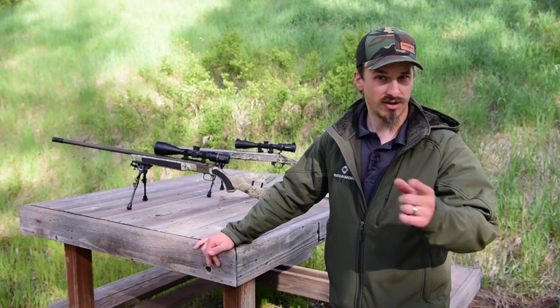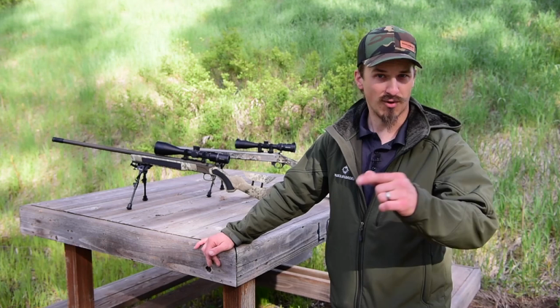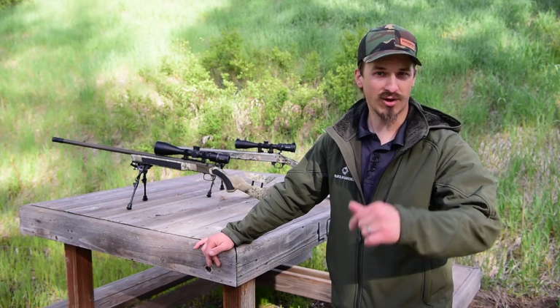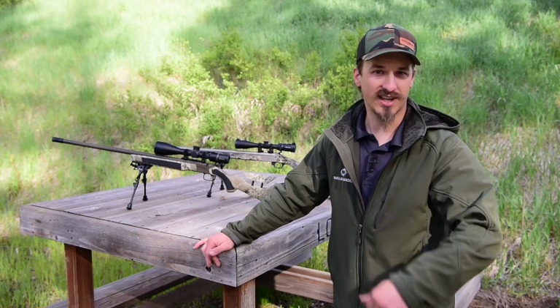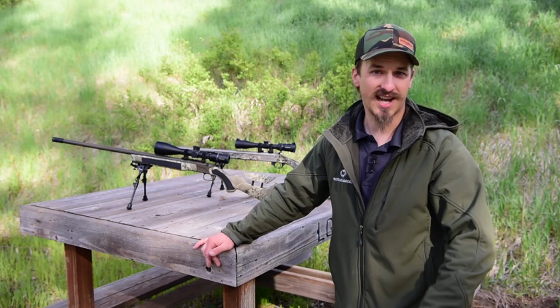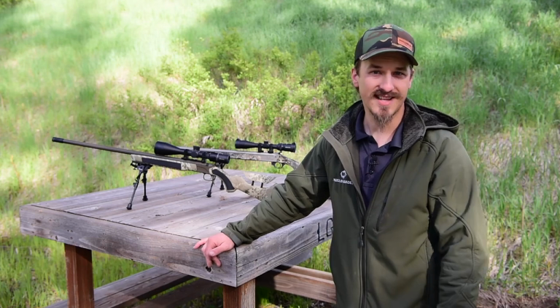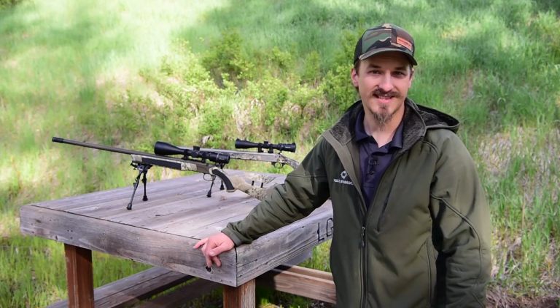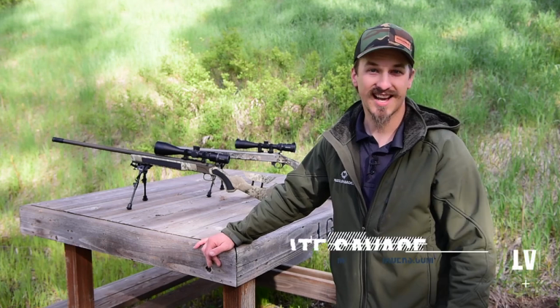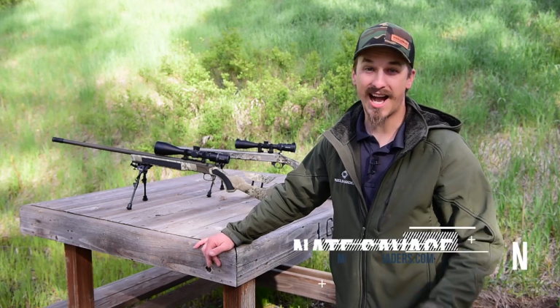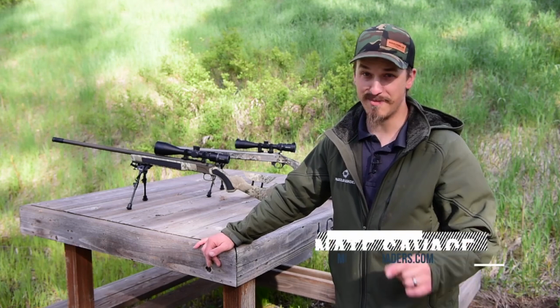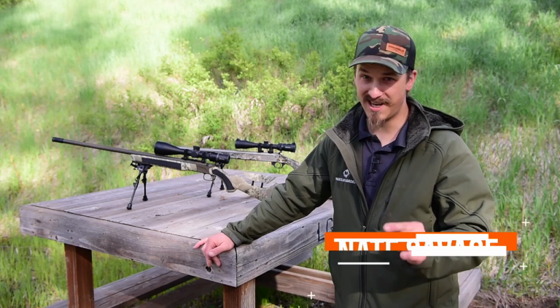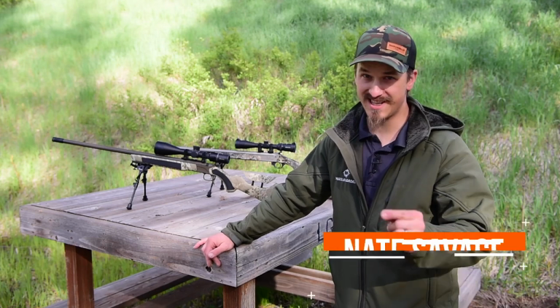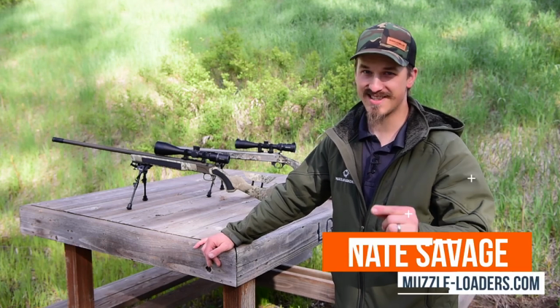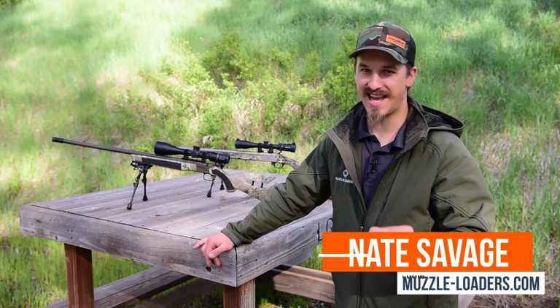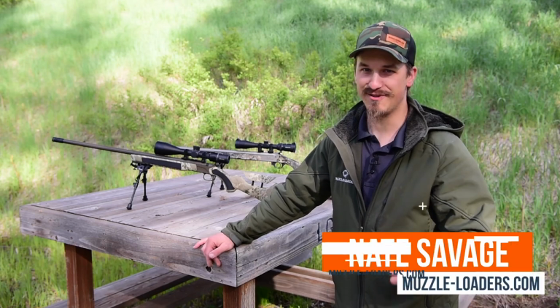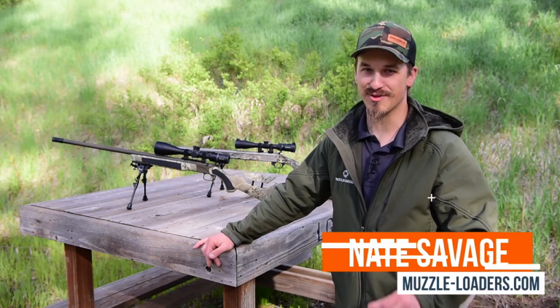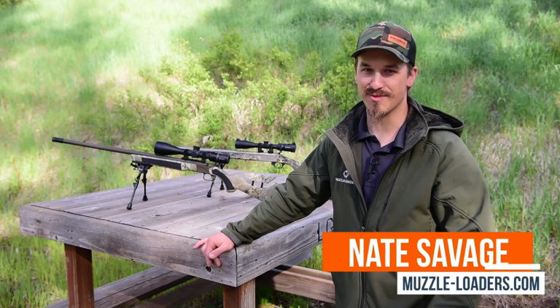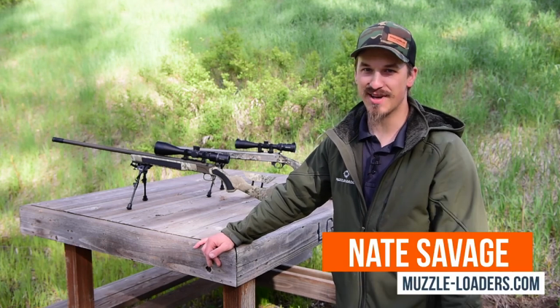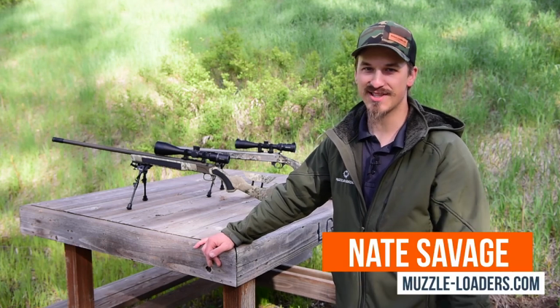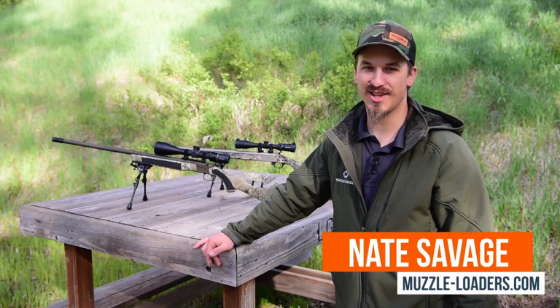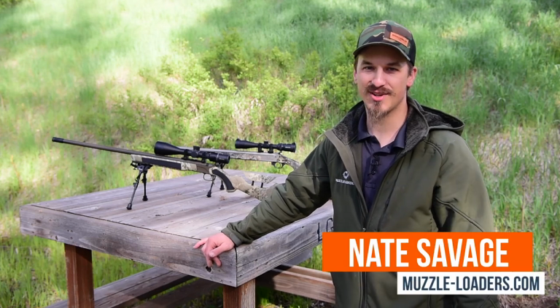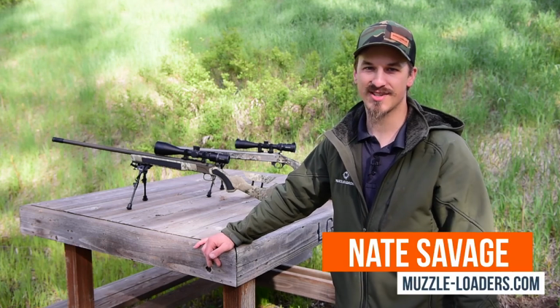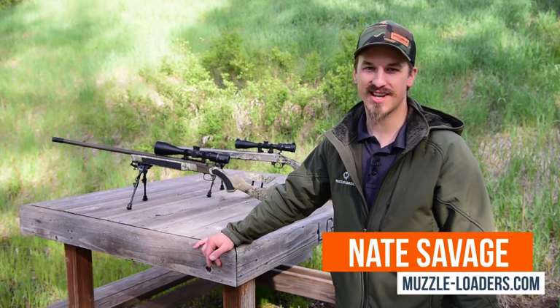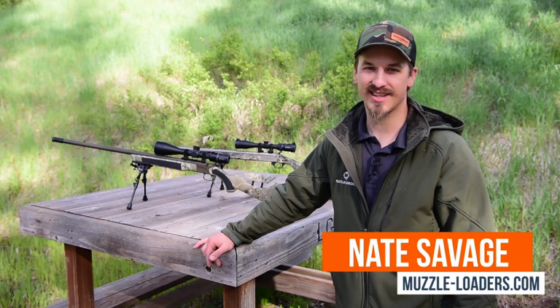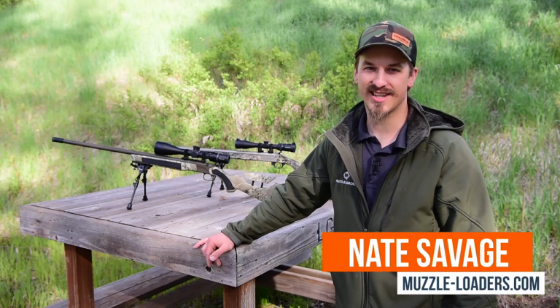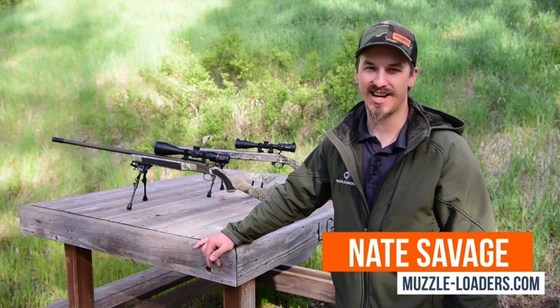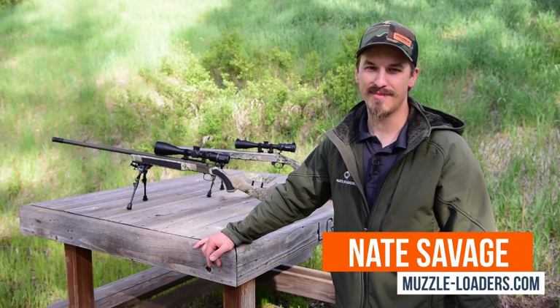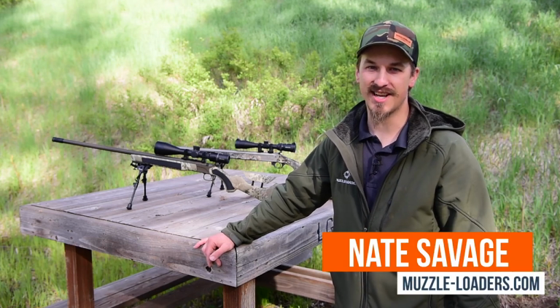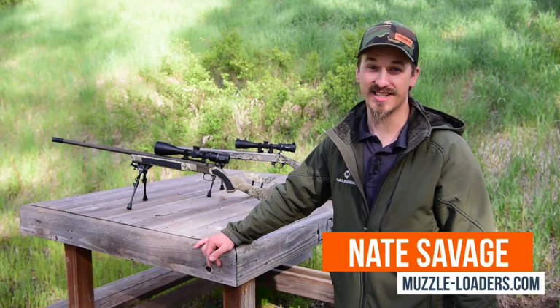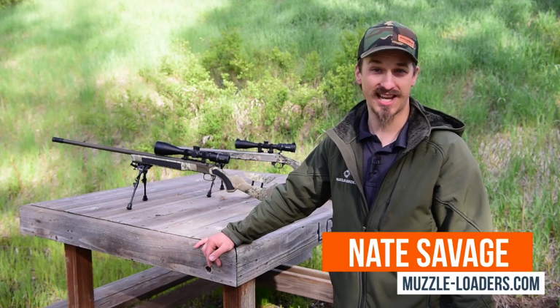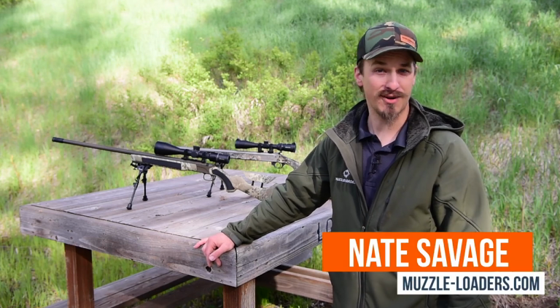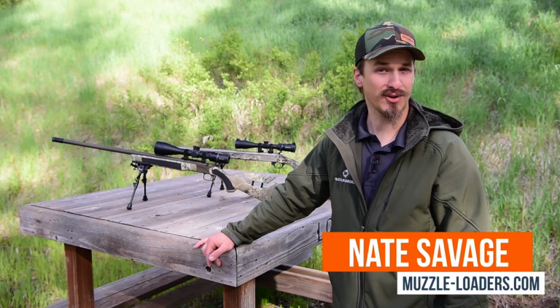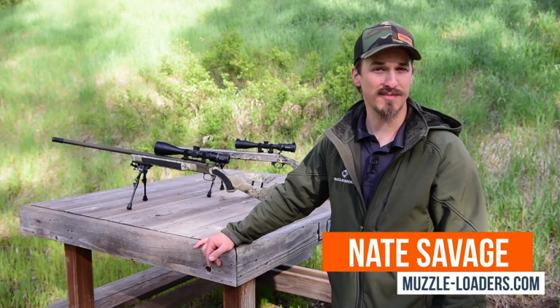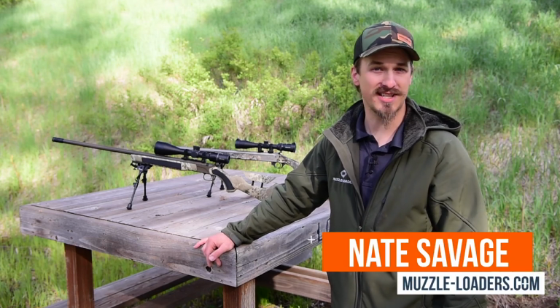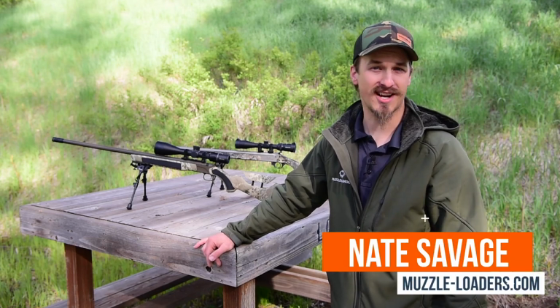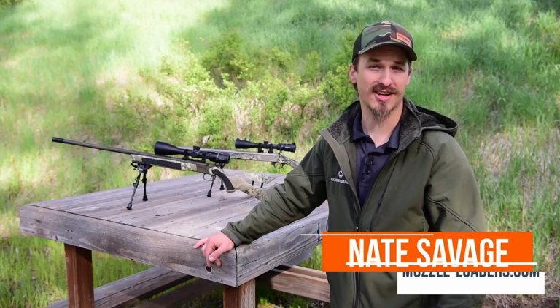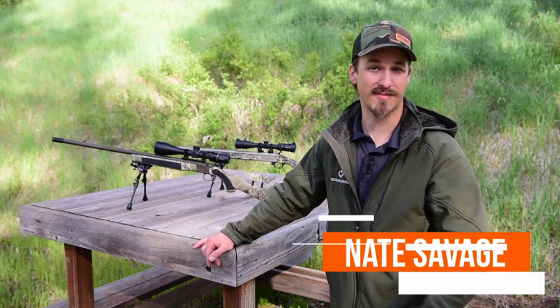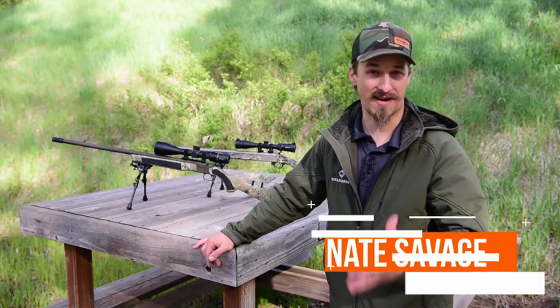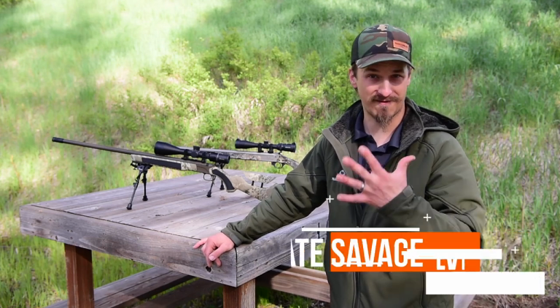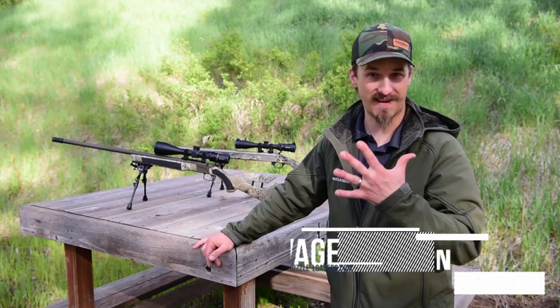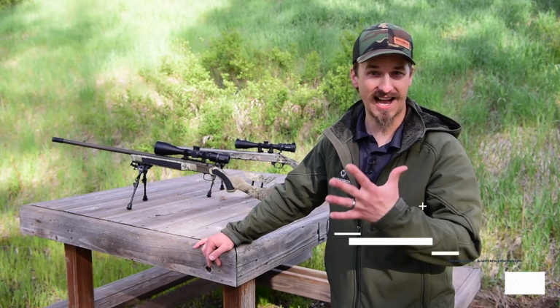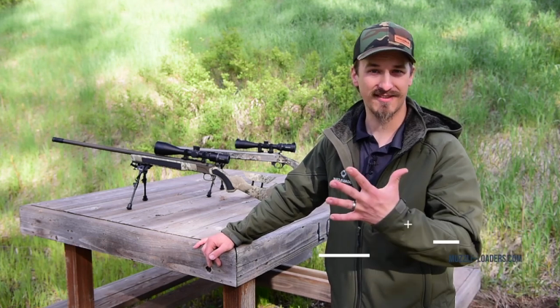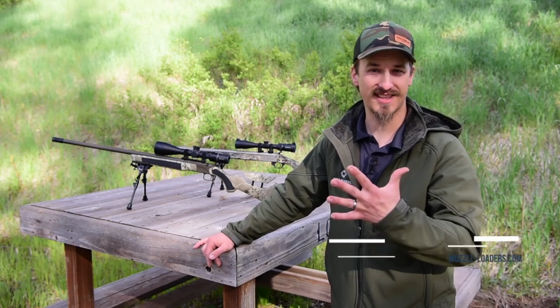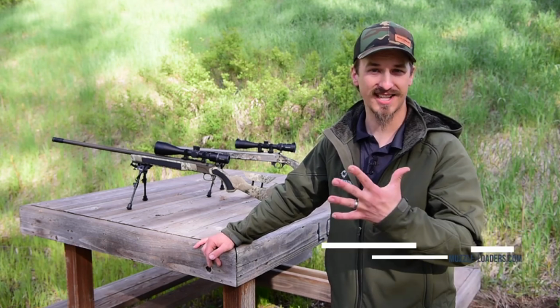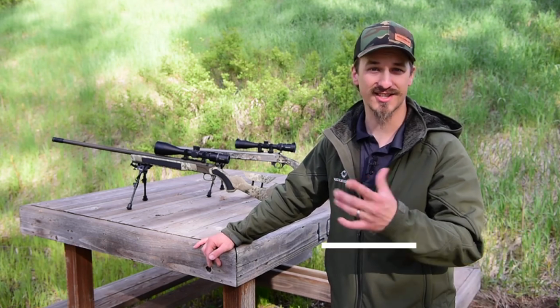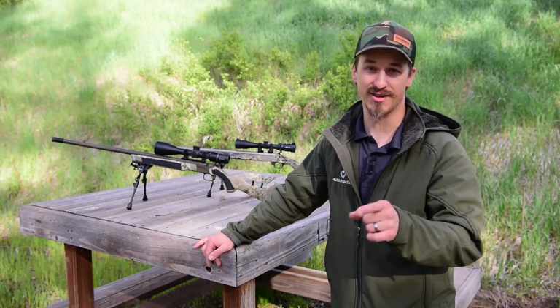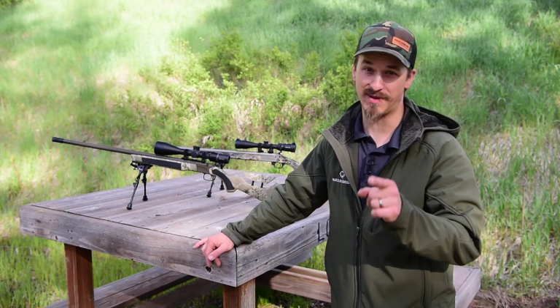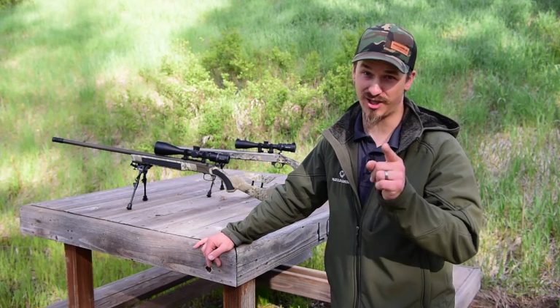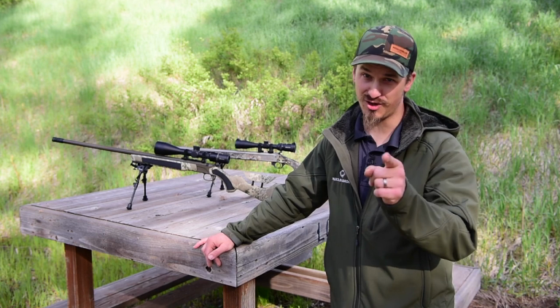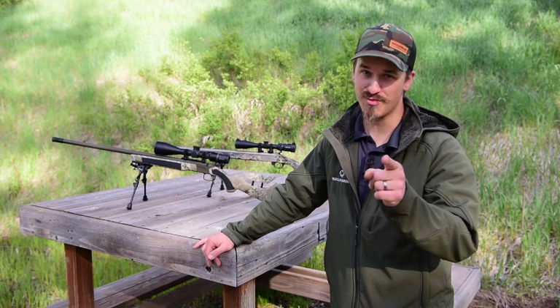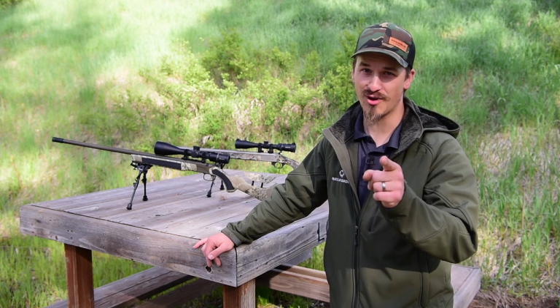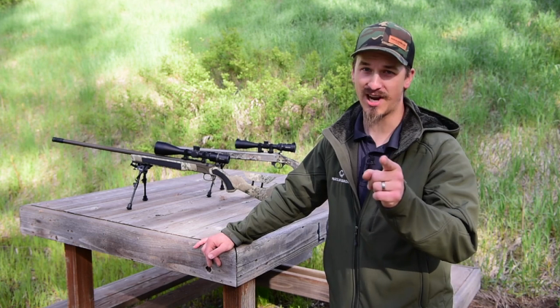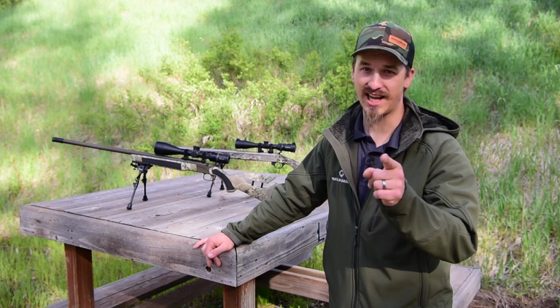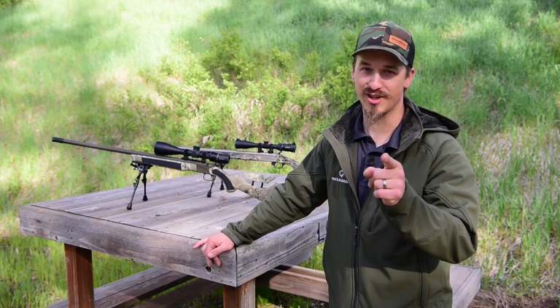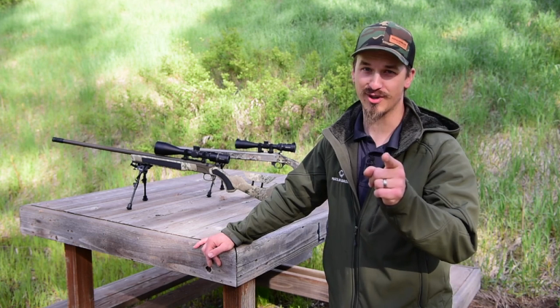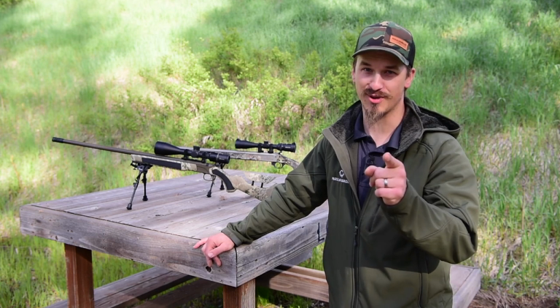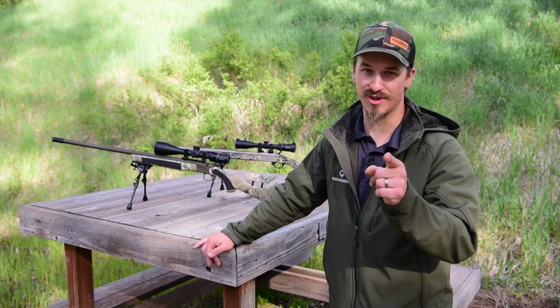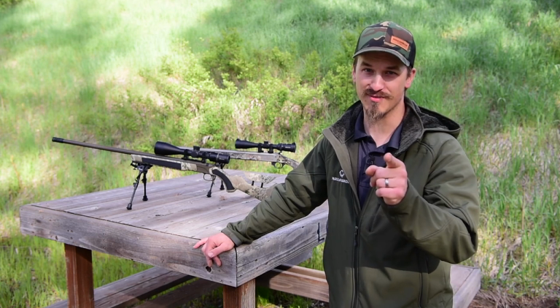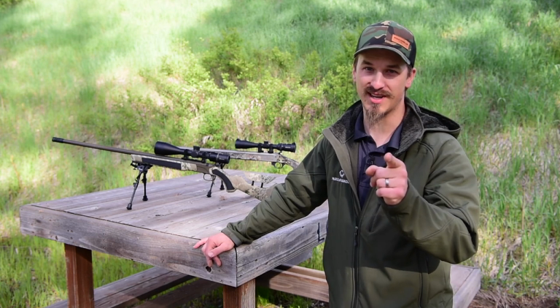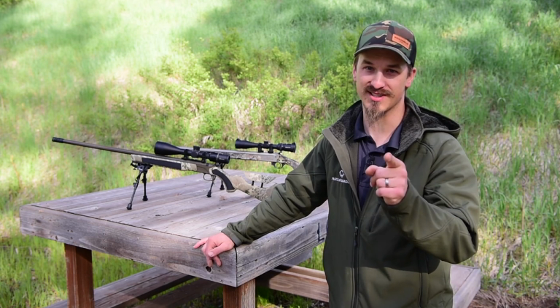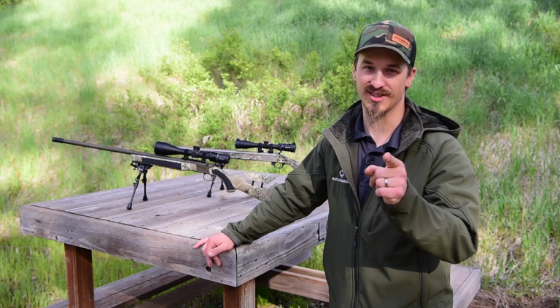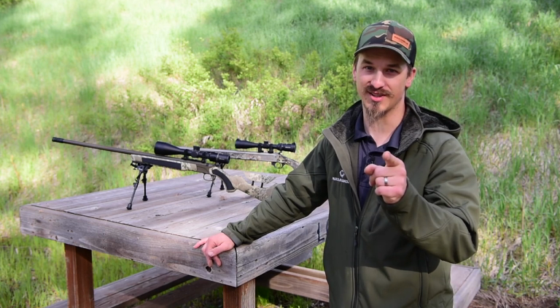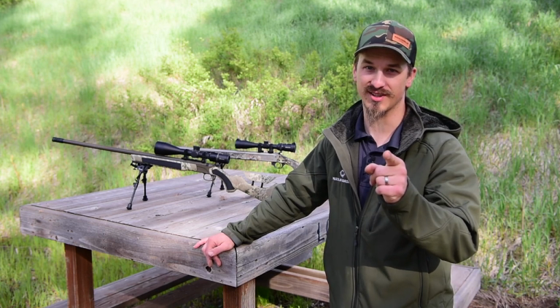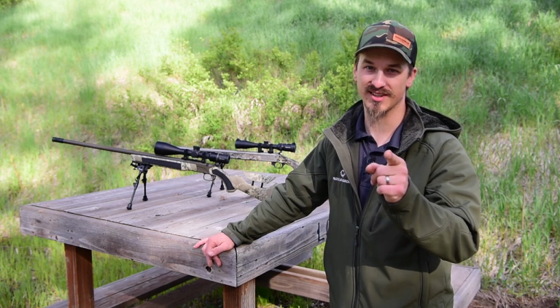Good morning guys, I'm Nate Savage with Muzzleloaders.com and today we're going to be talking about five things that will make you more accurate with your muzzleloader.